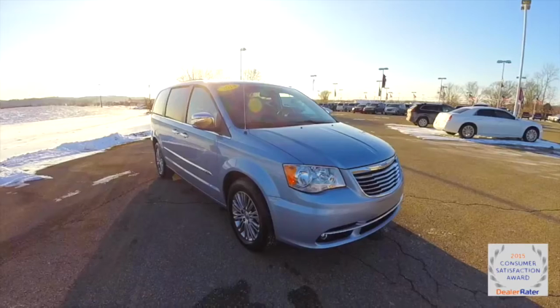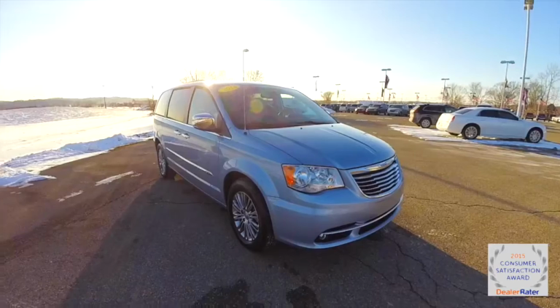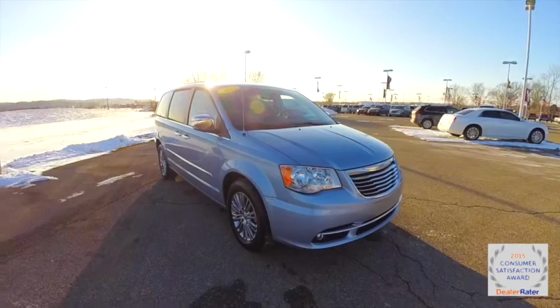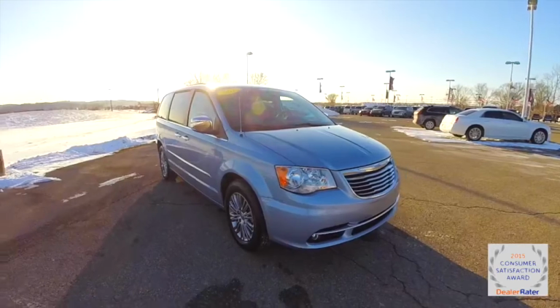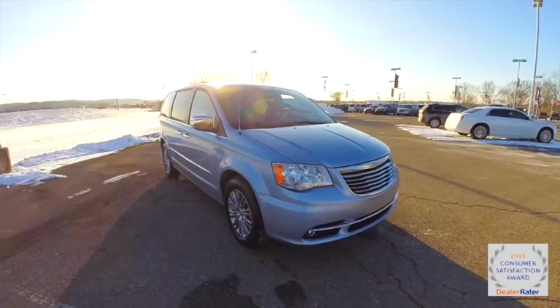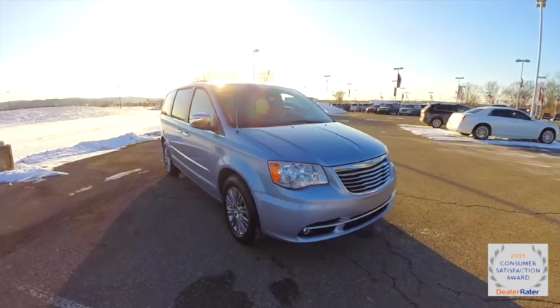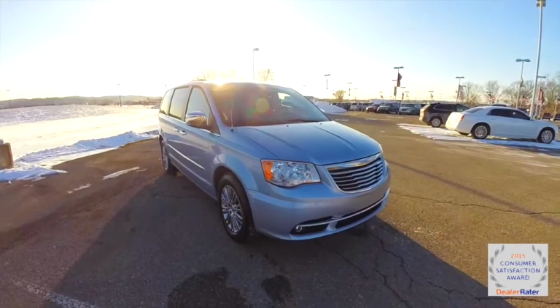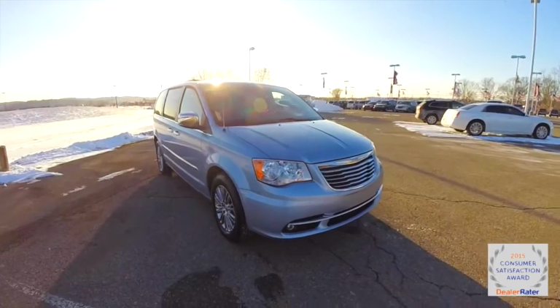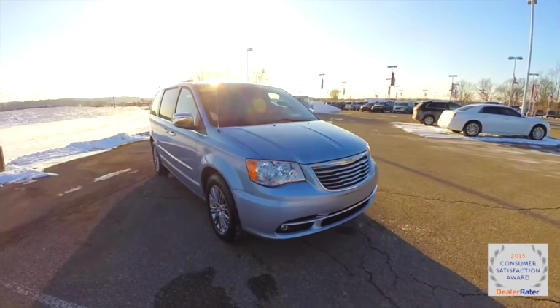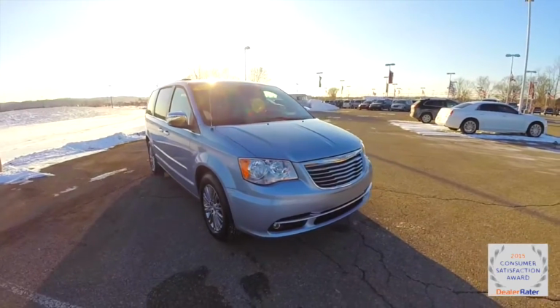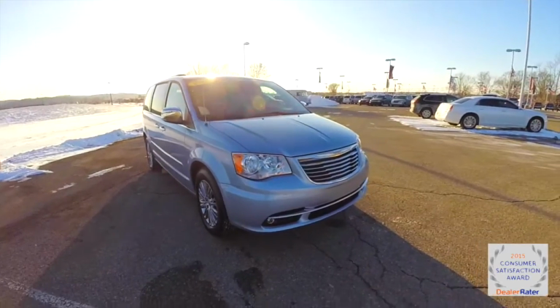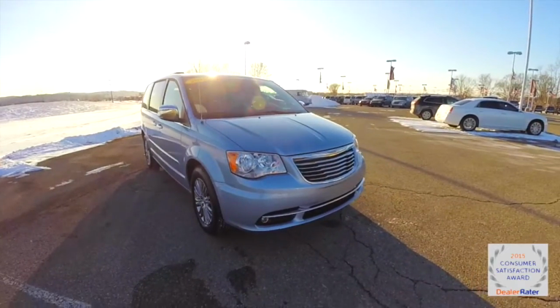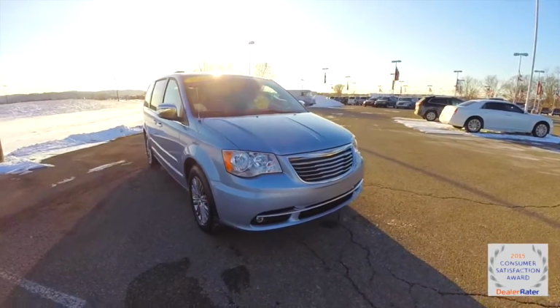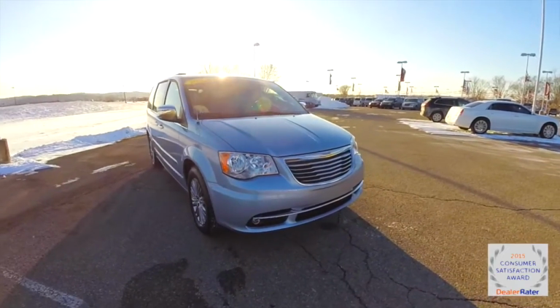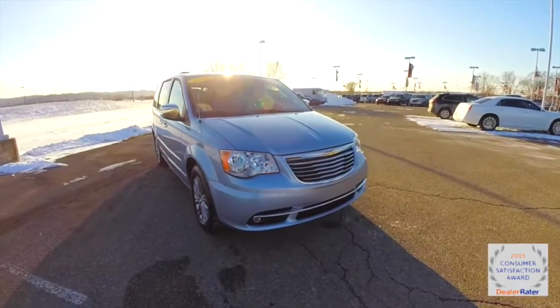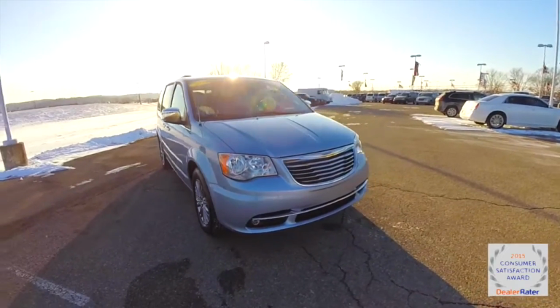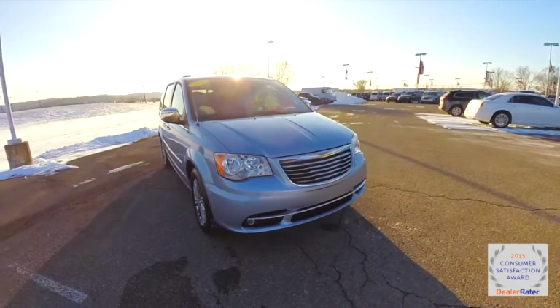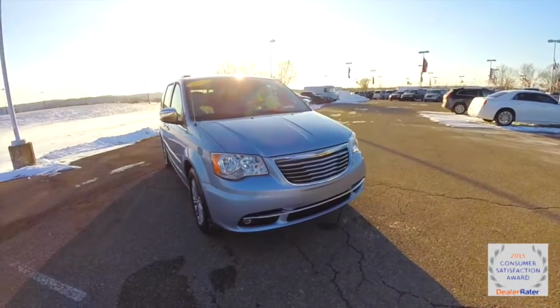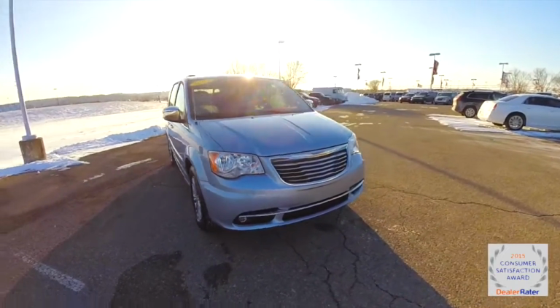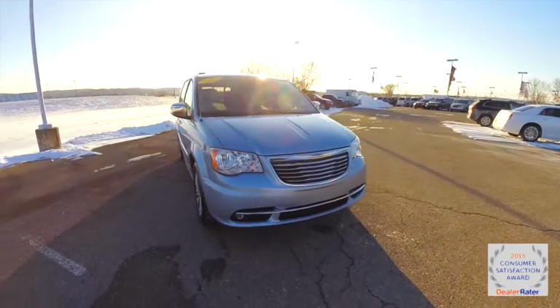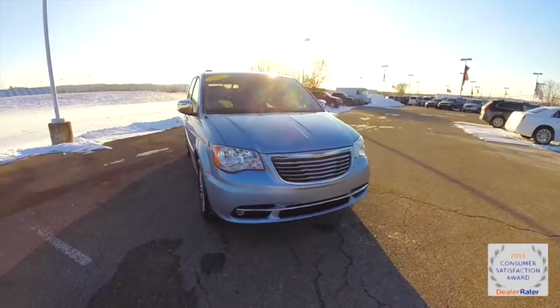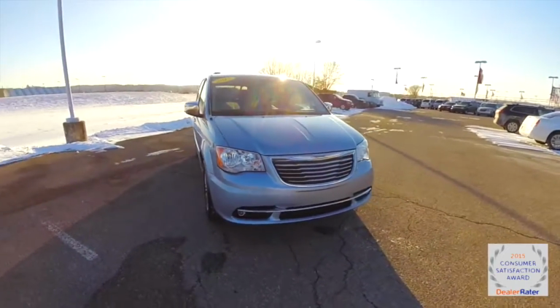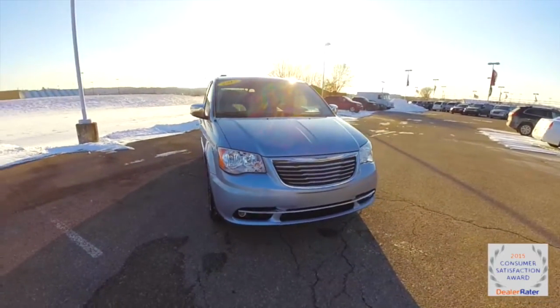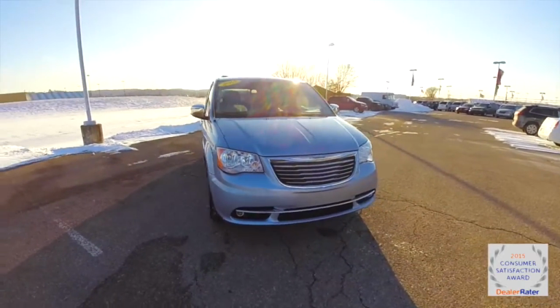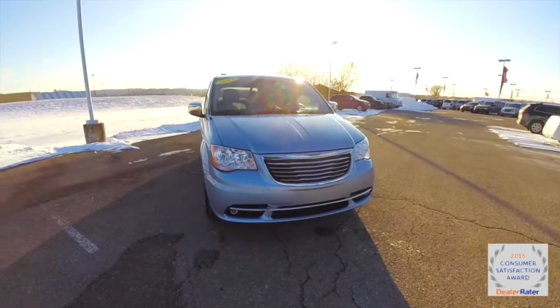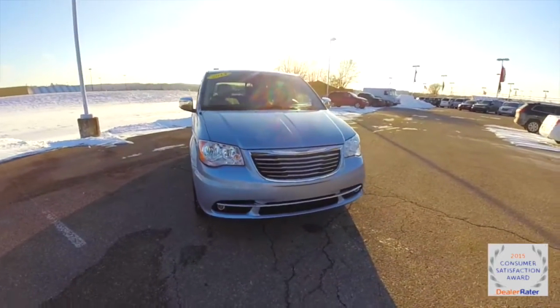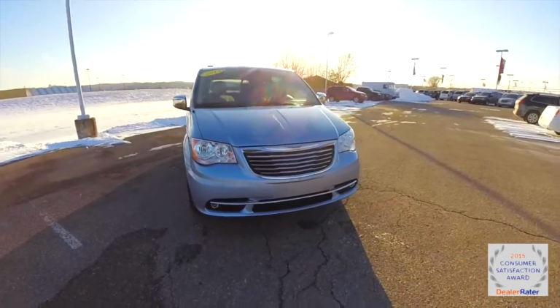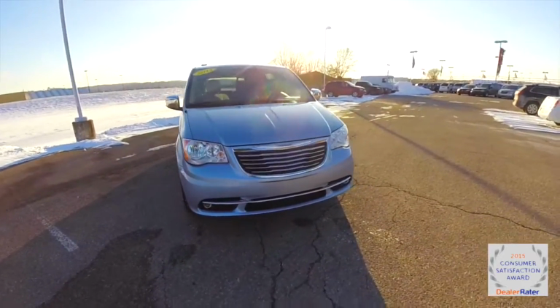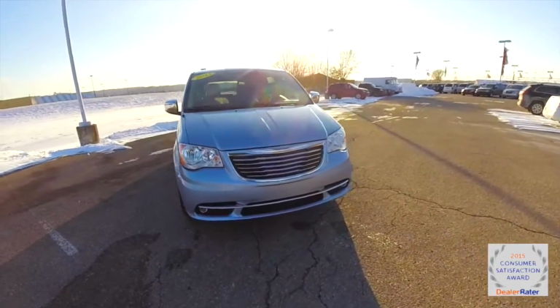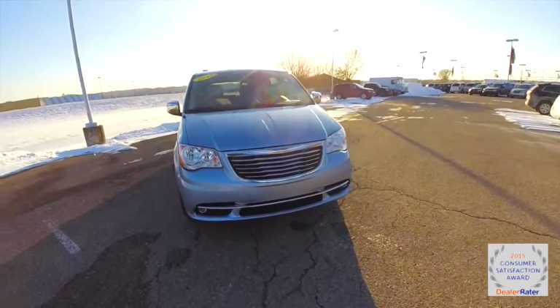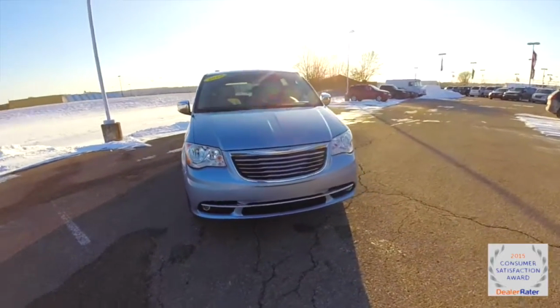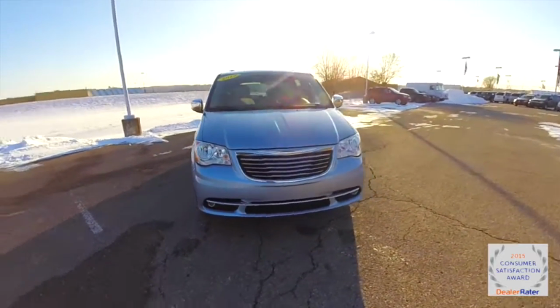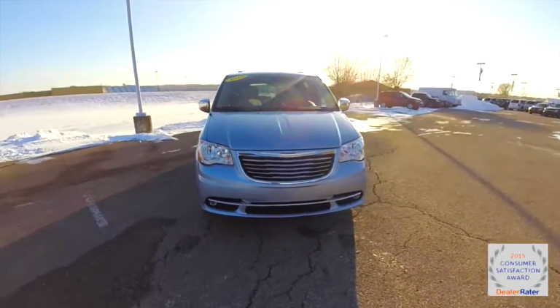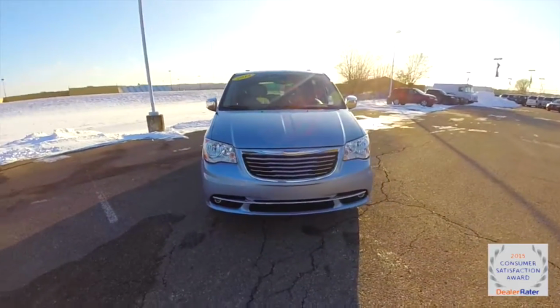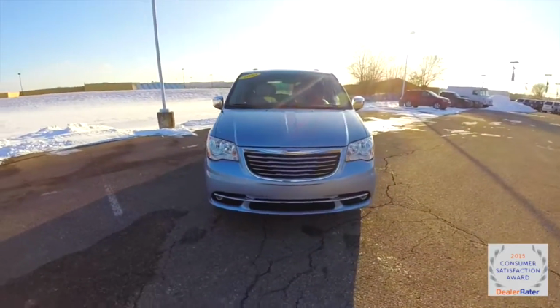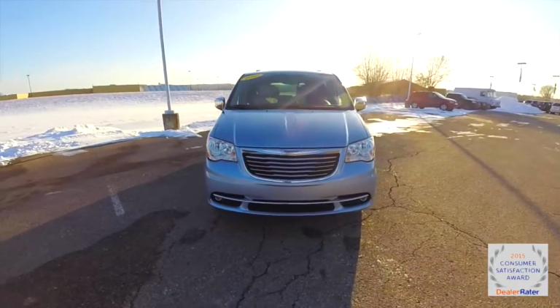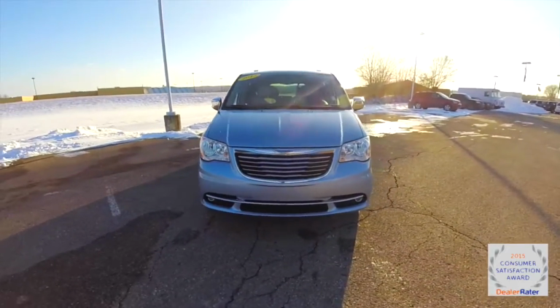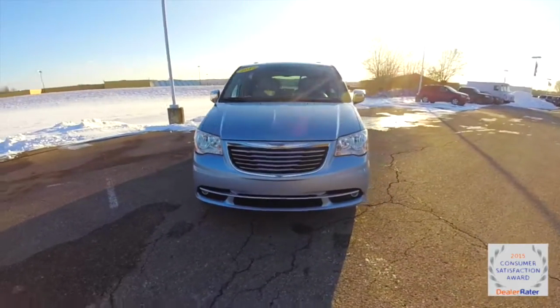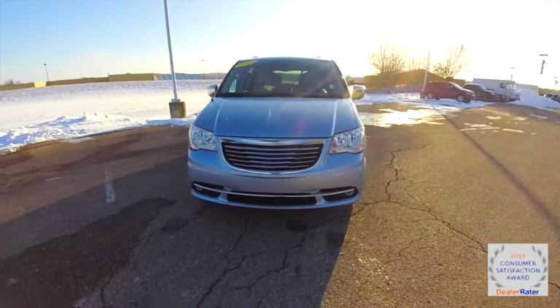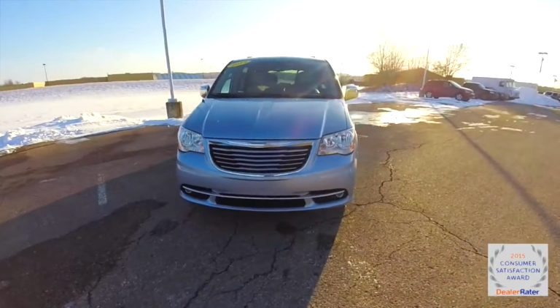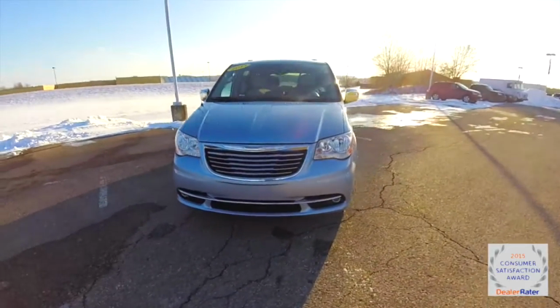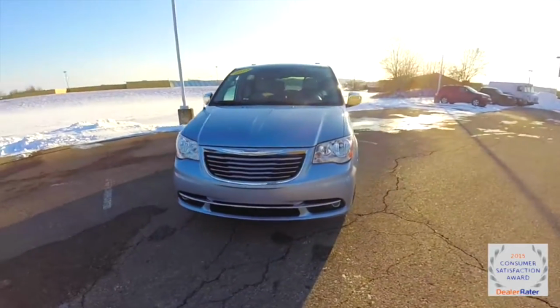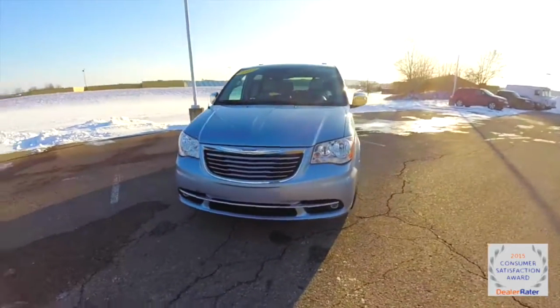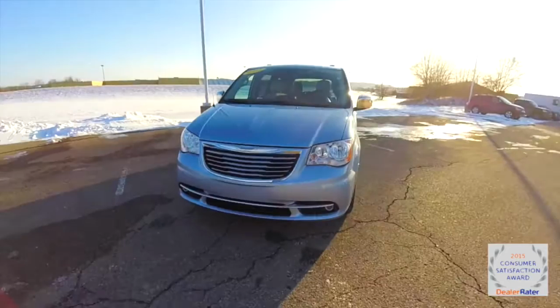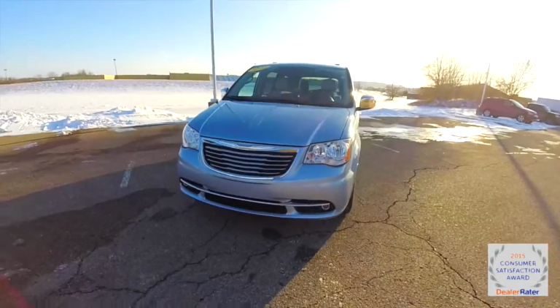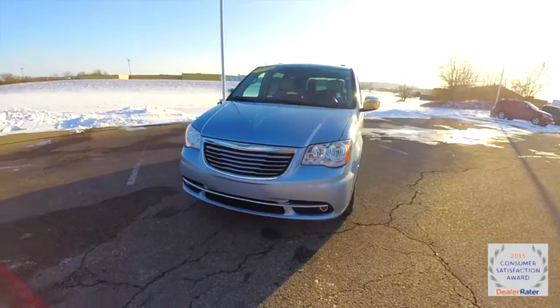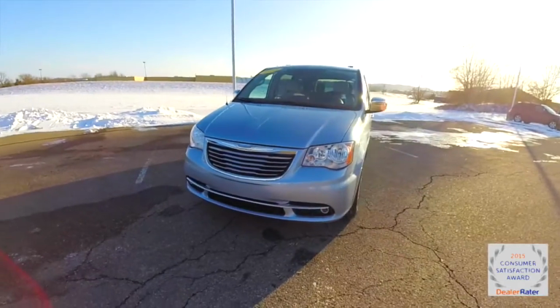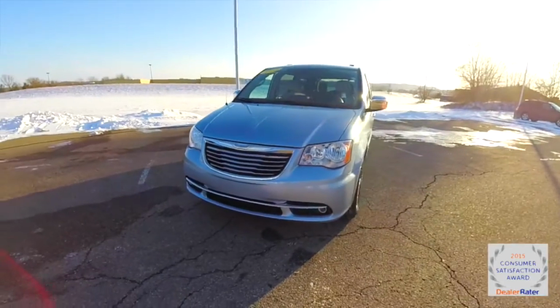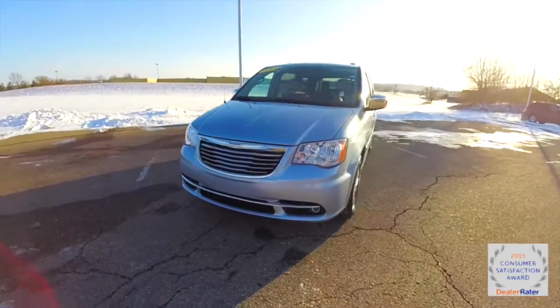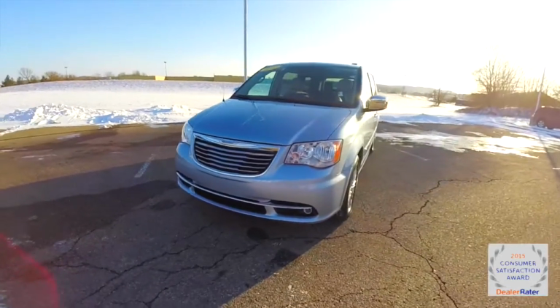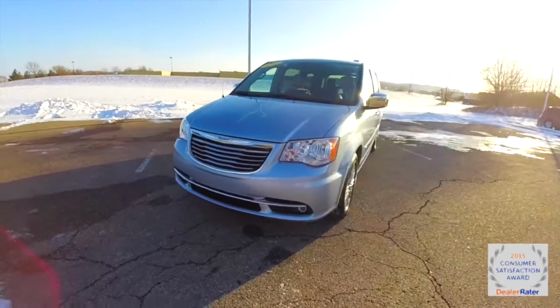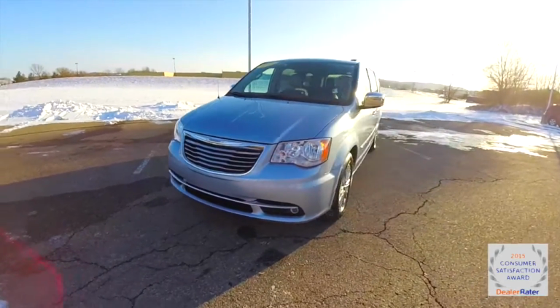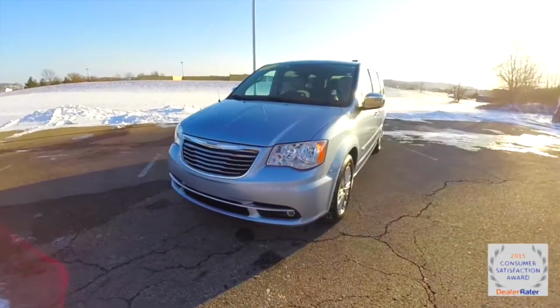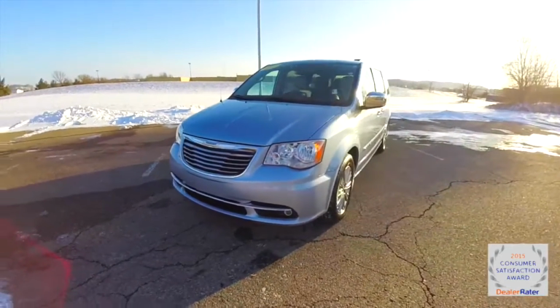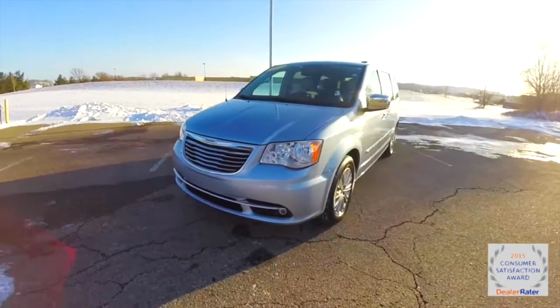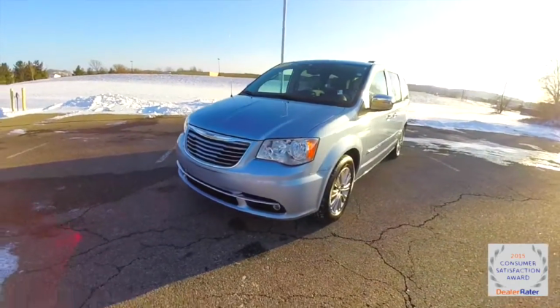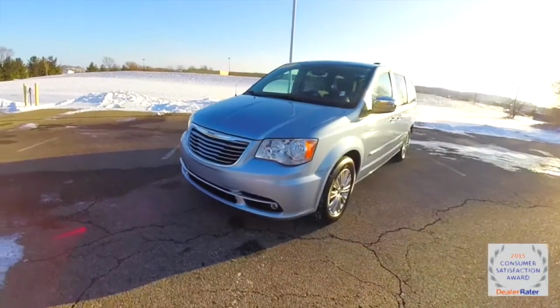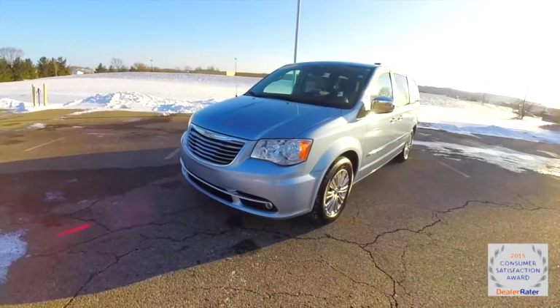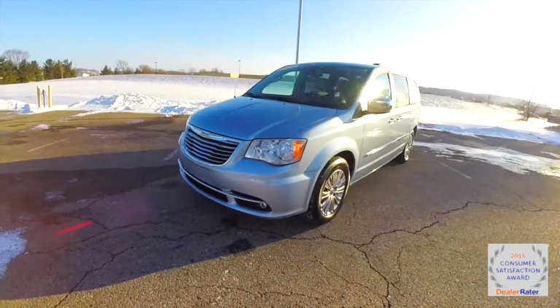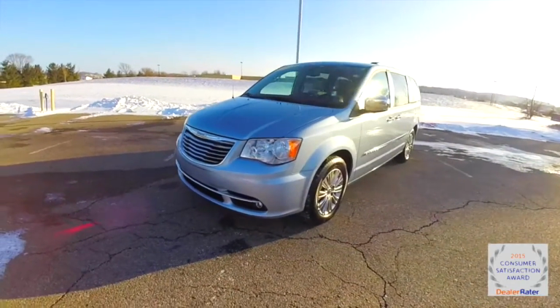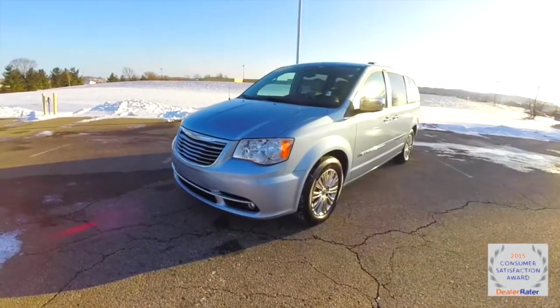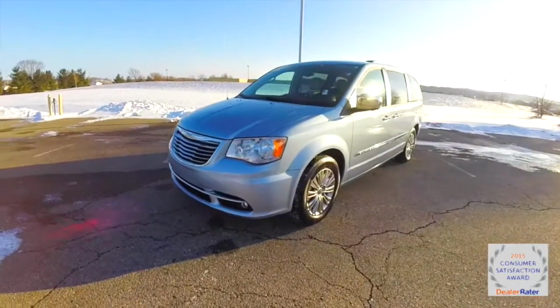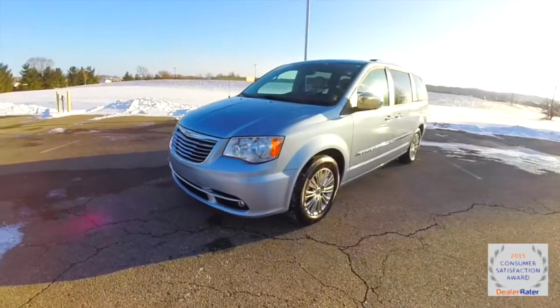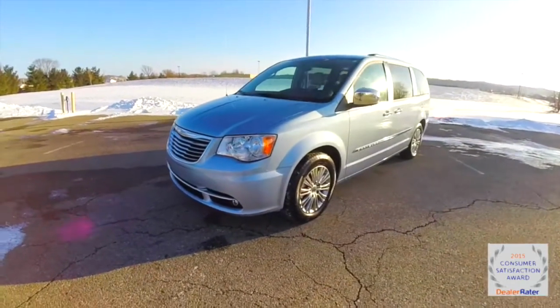Hello everyone, today we're going to take a quick walk around and look at this 2013 Chrysler Town & Country Touring L.